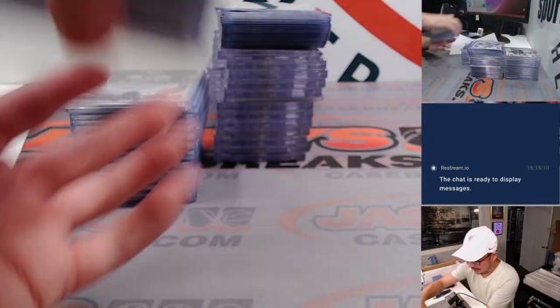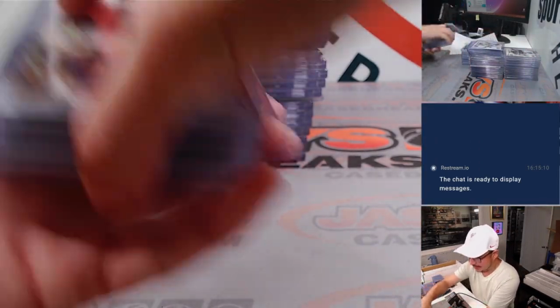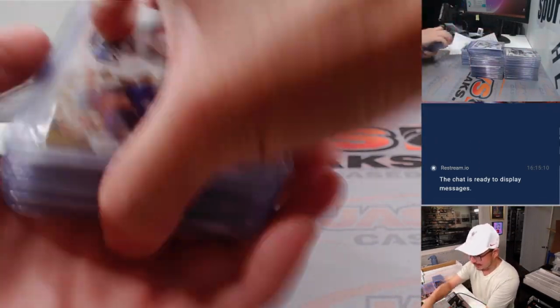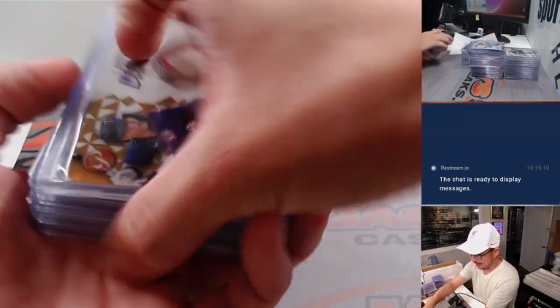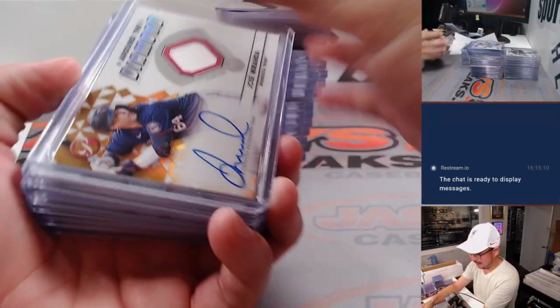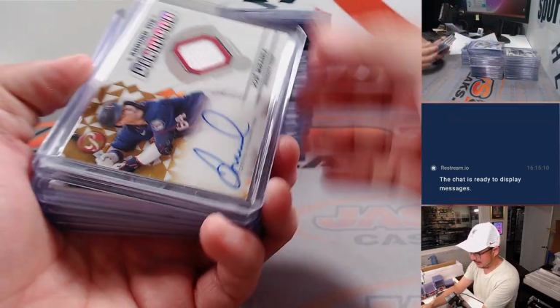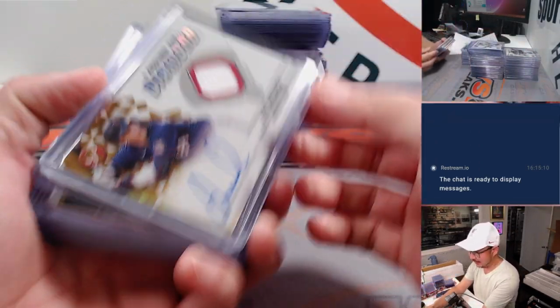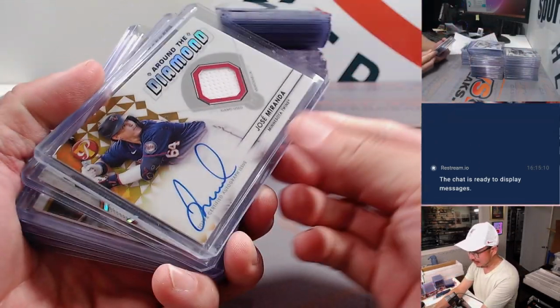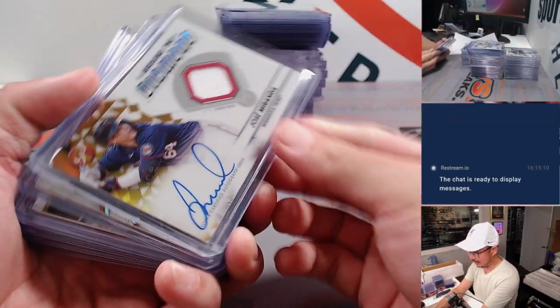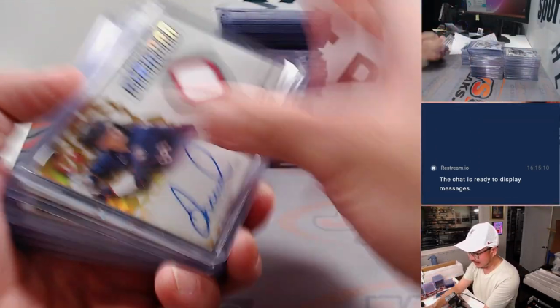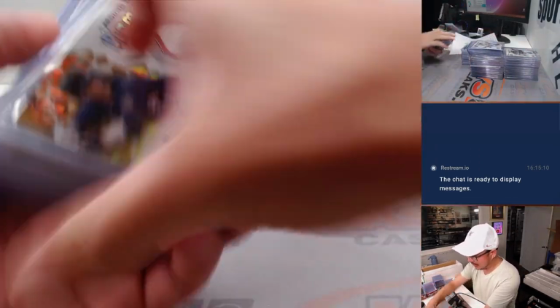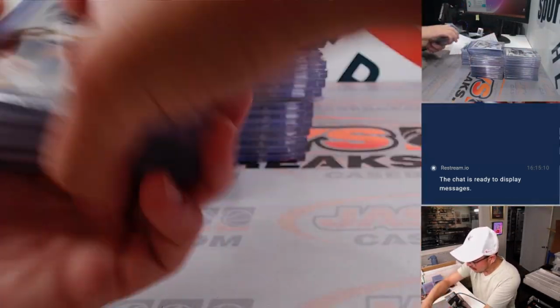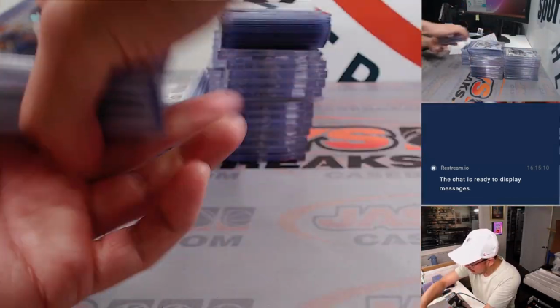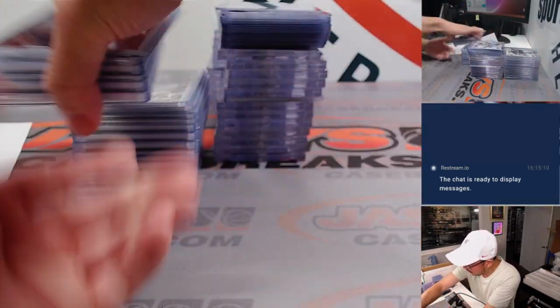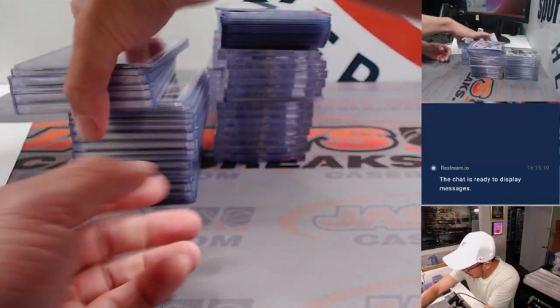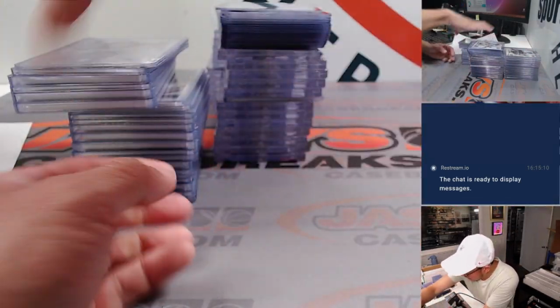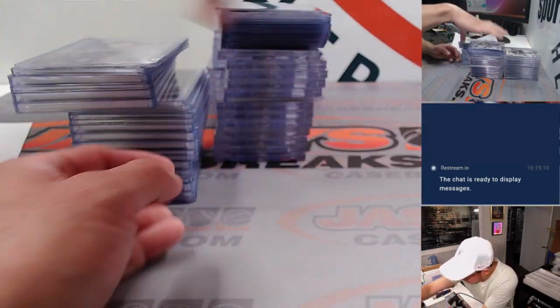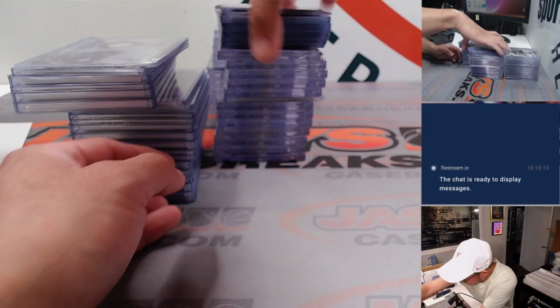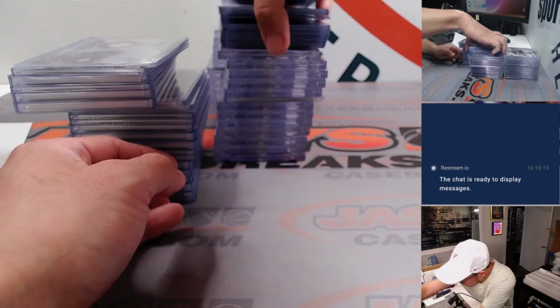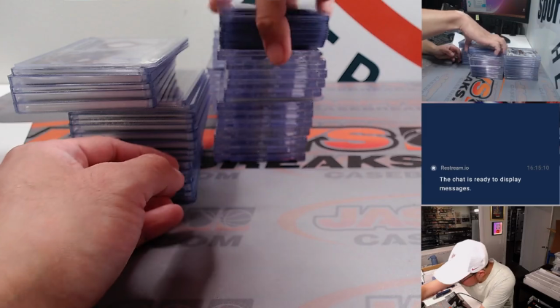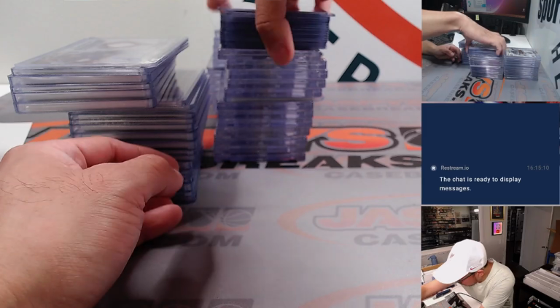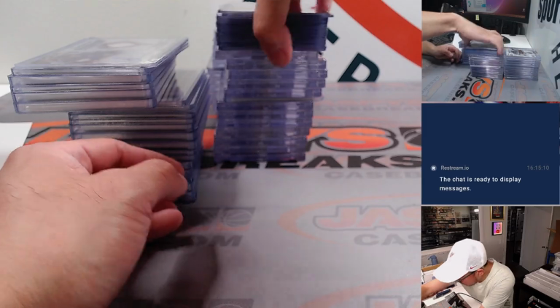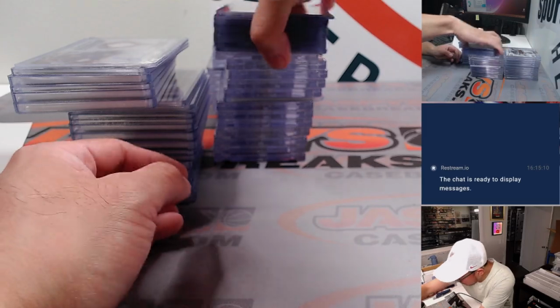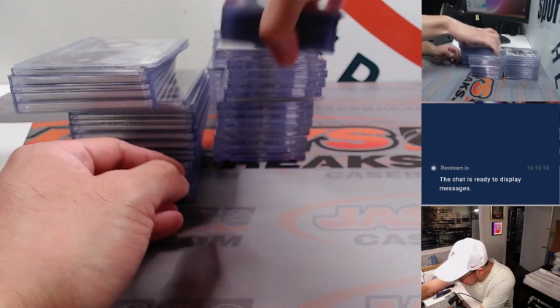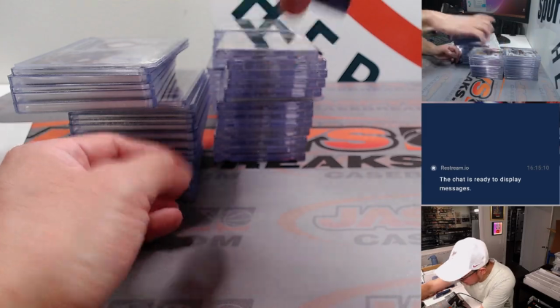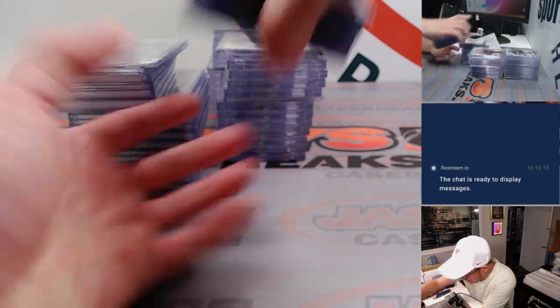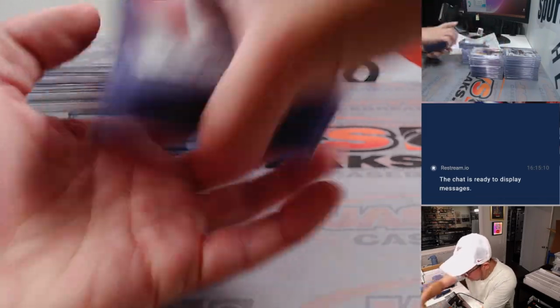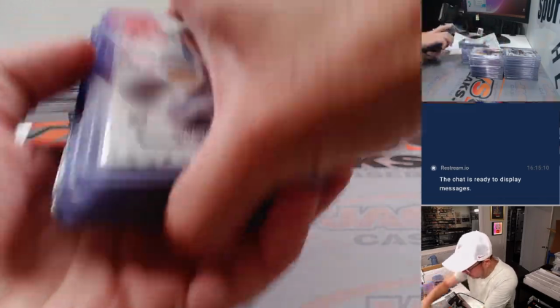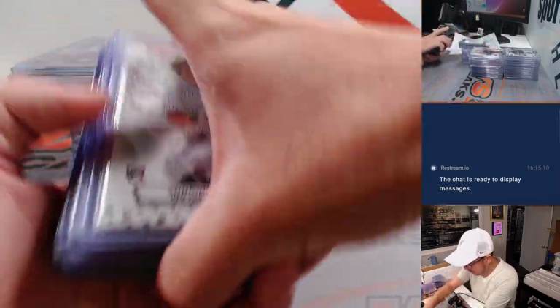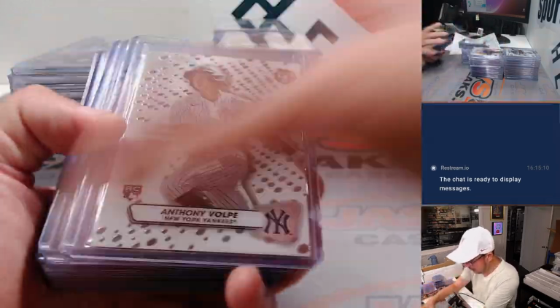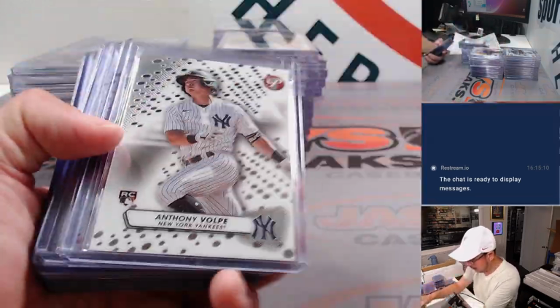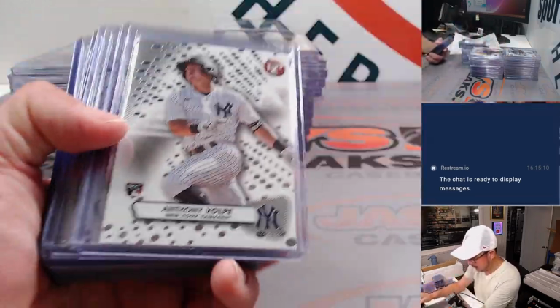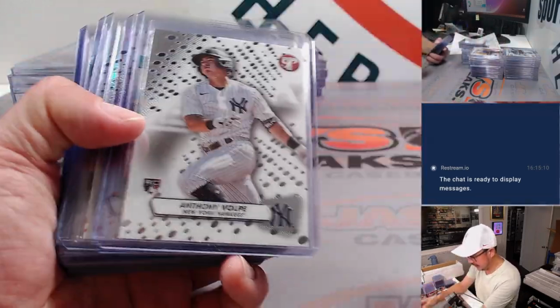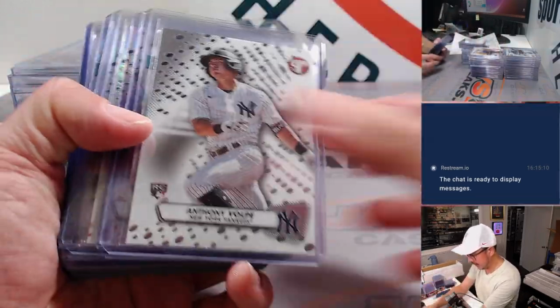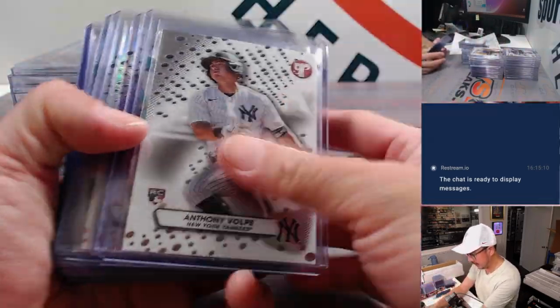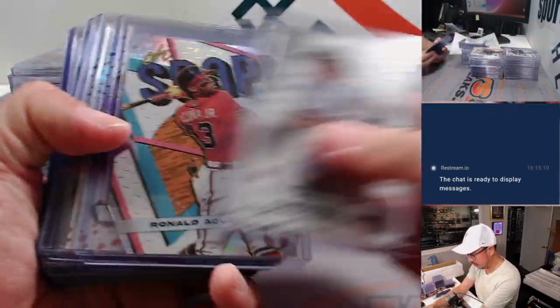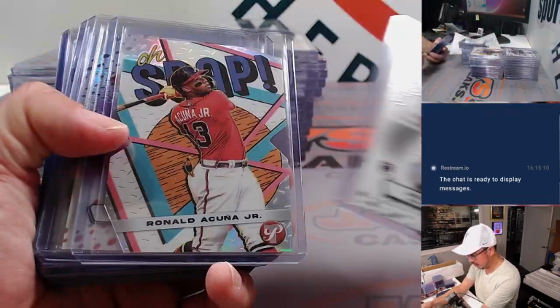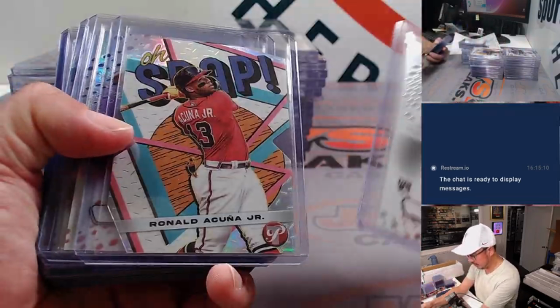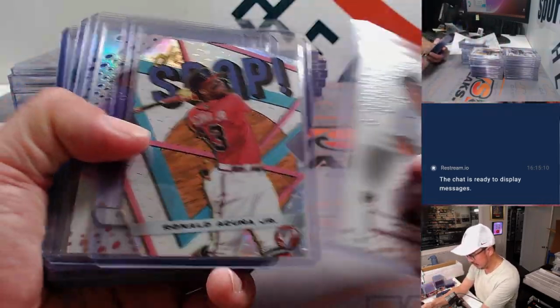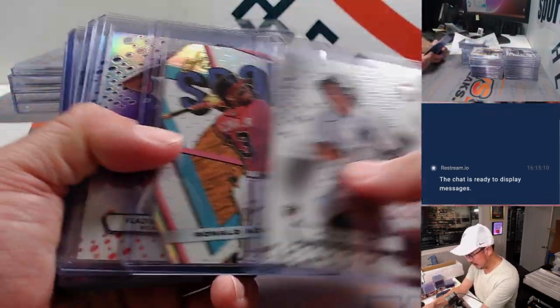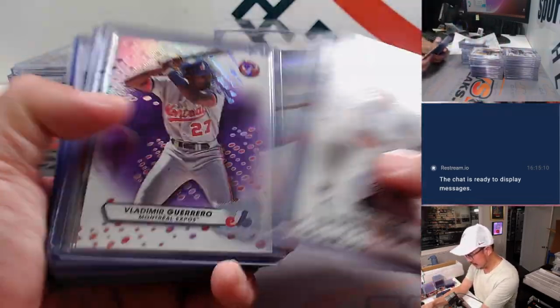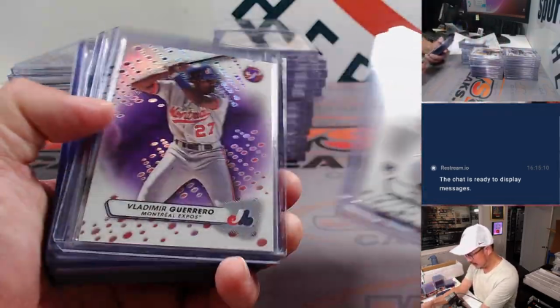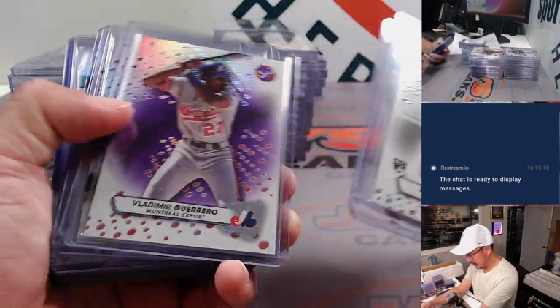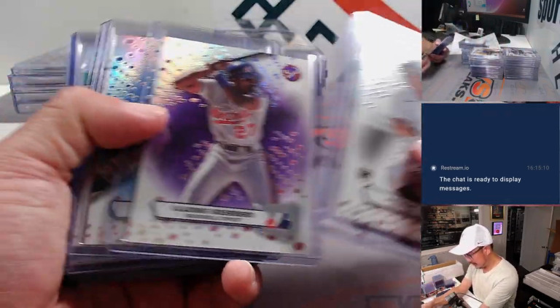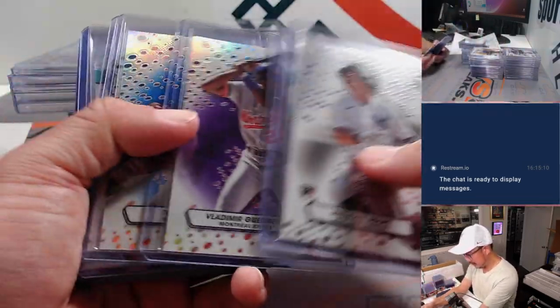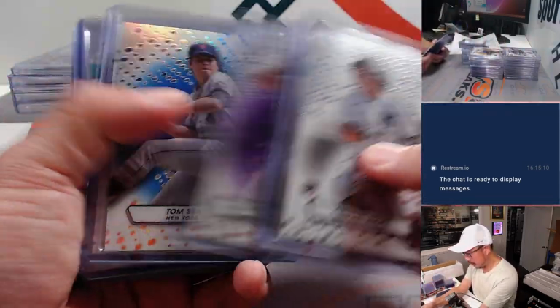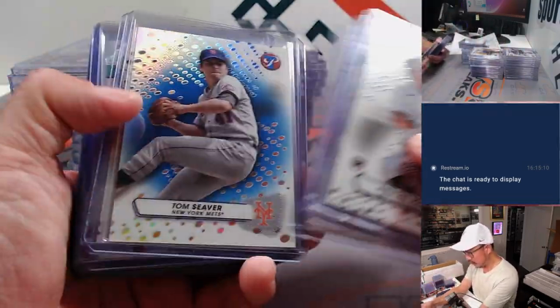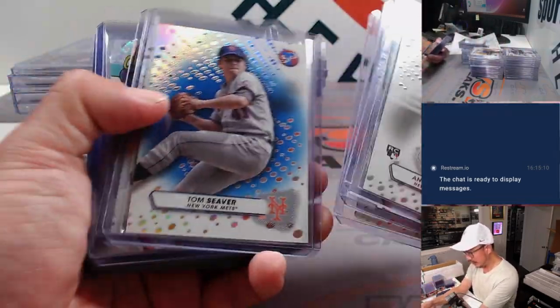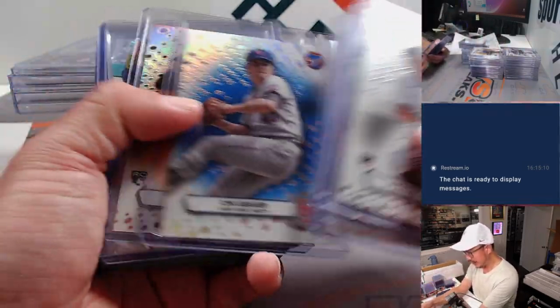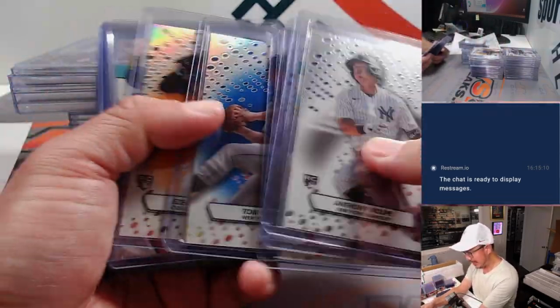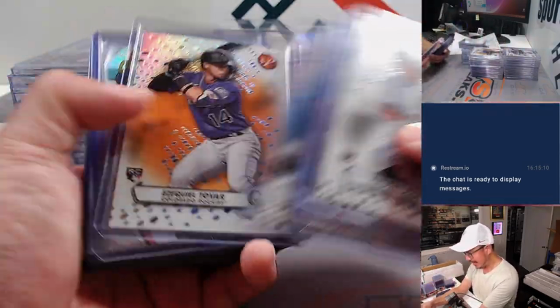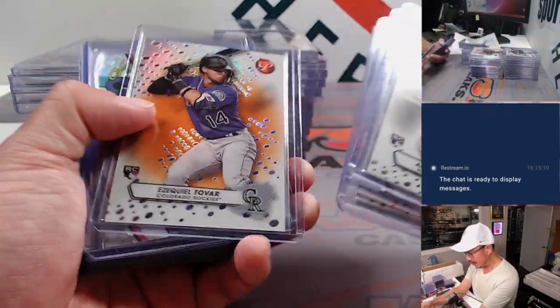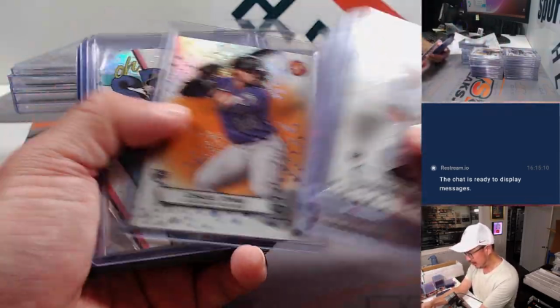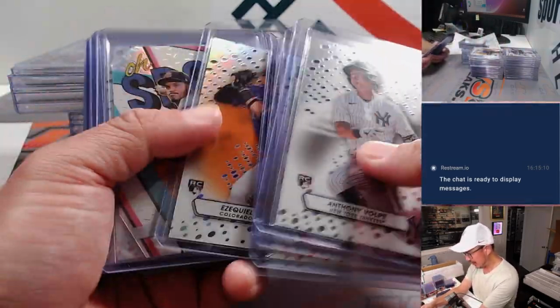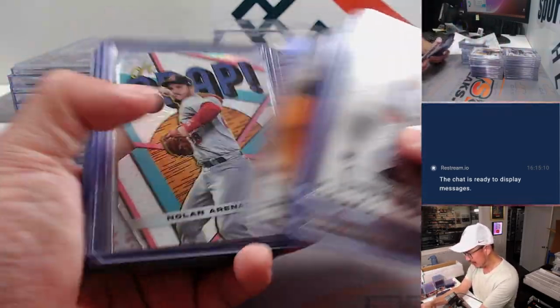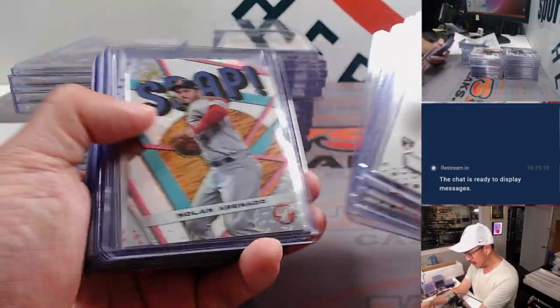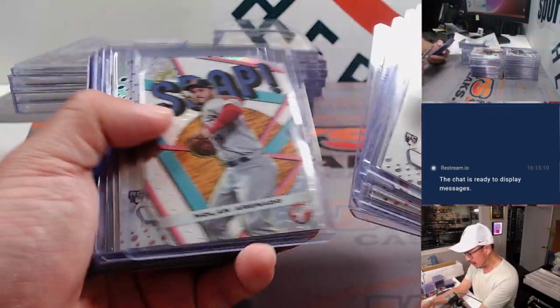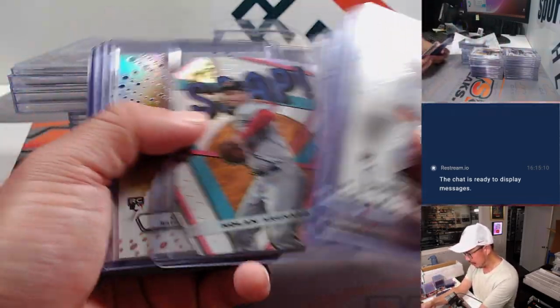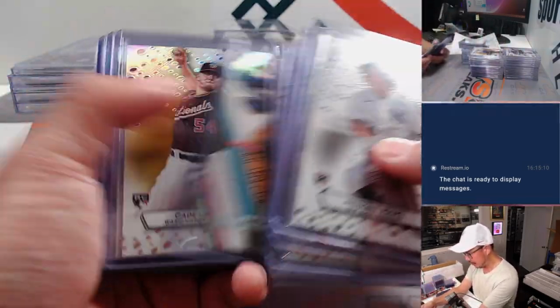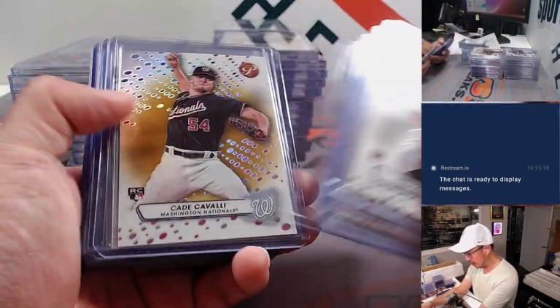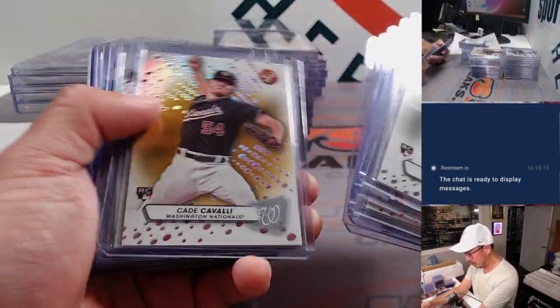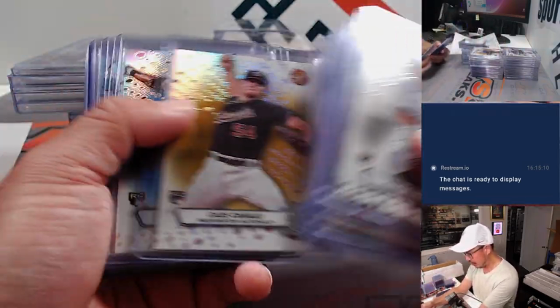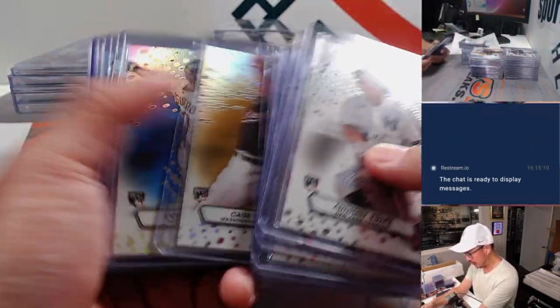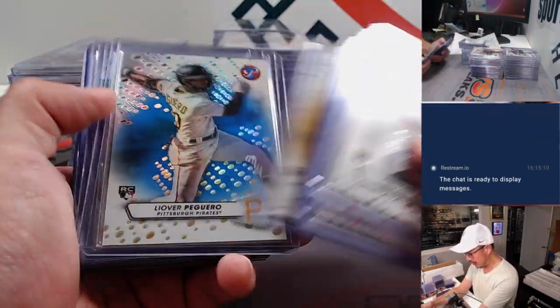Let's start with this stack here first — I think that was just some oh-snaps and some numbered cards.